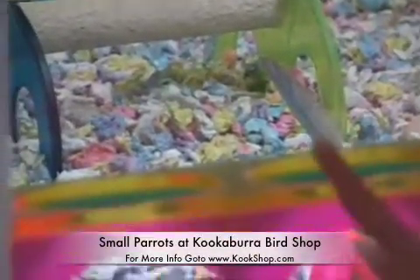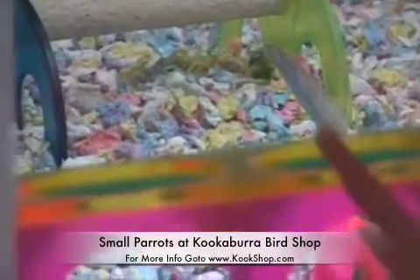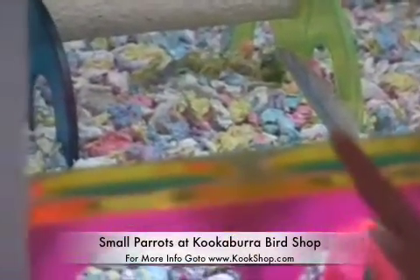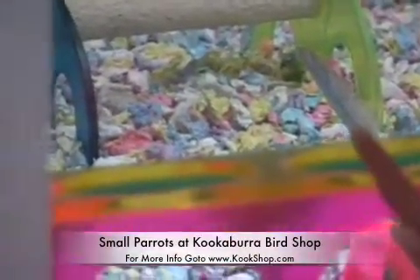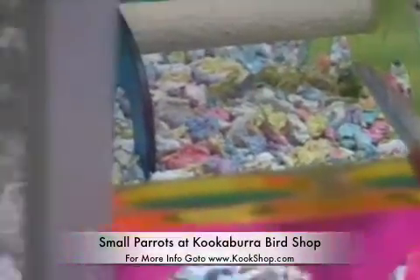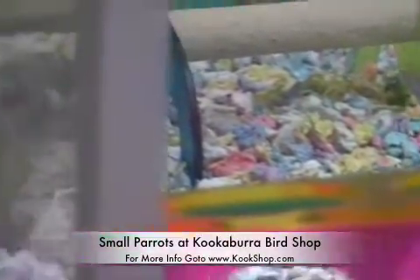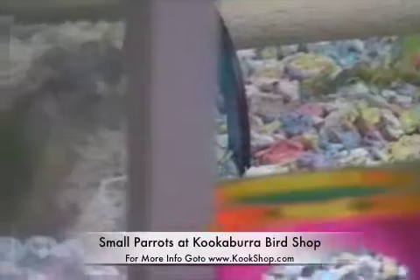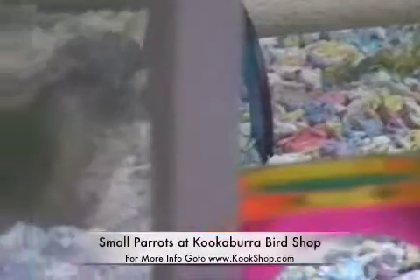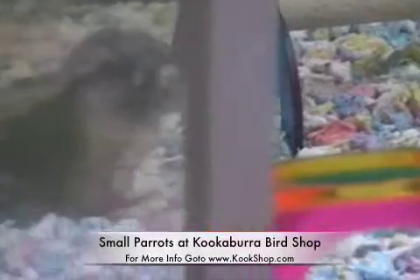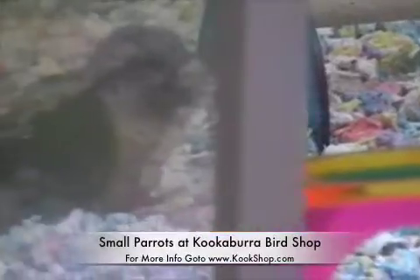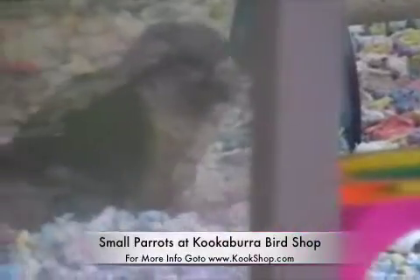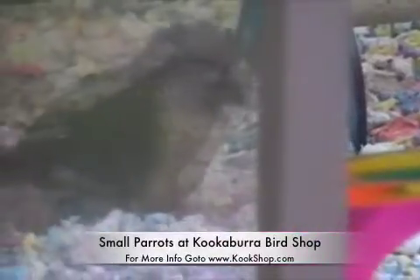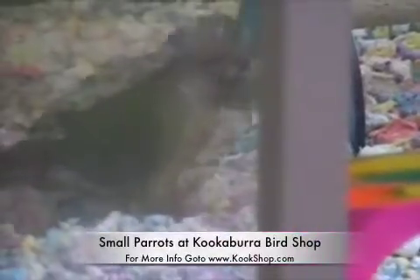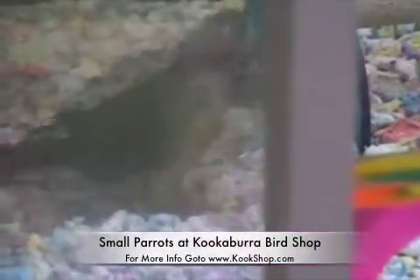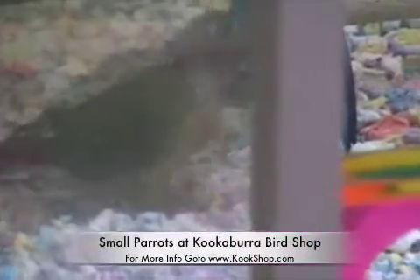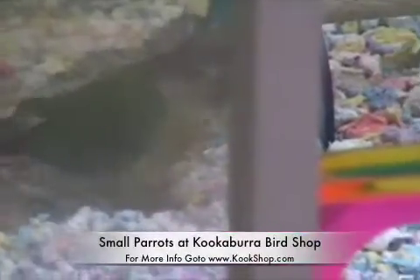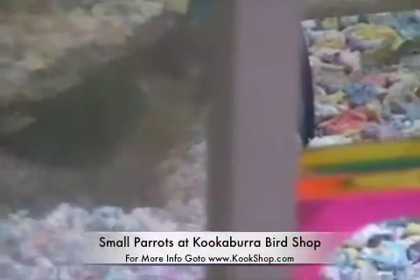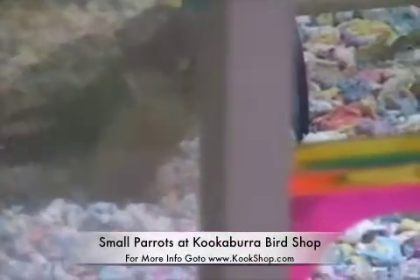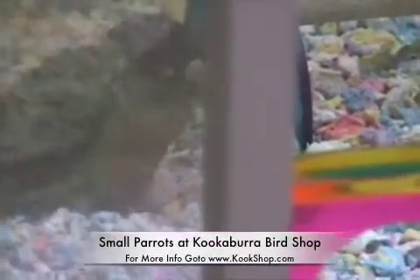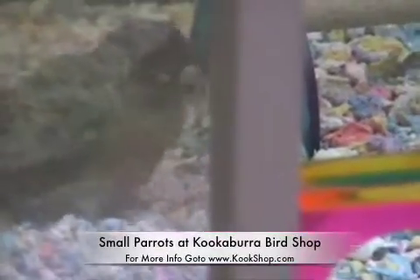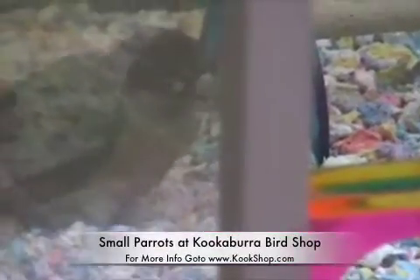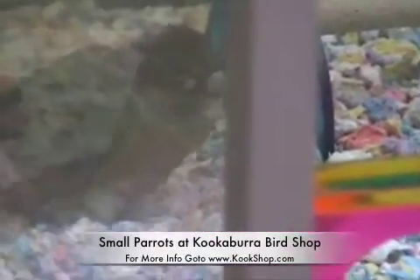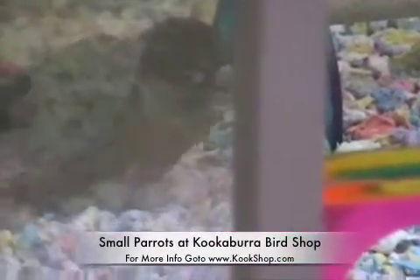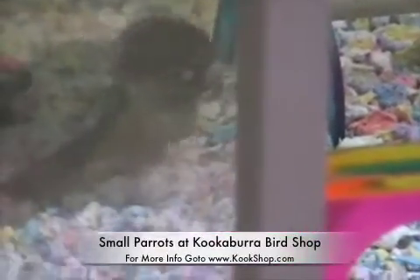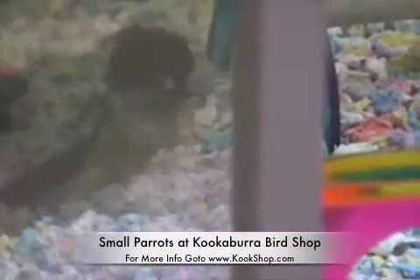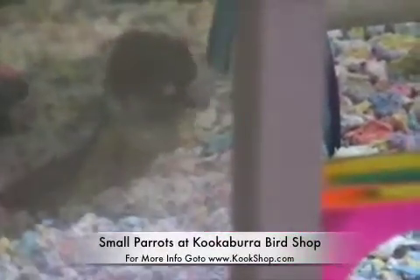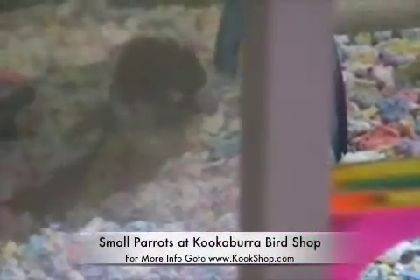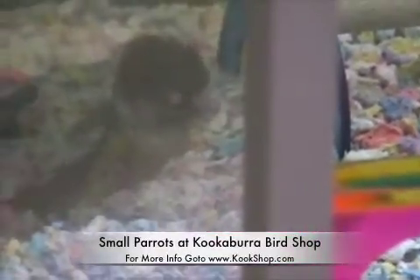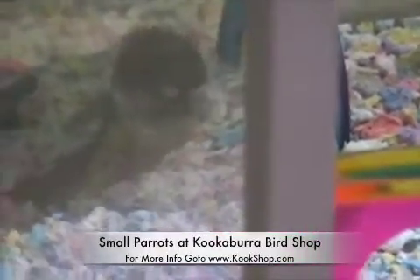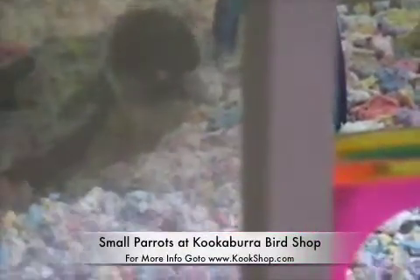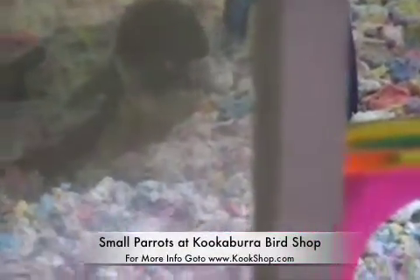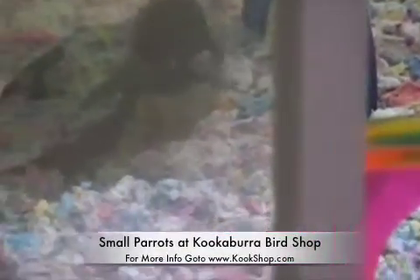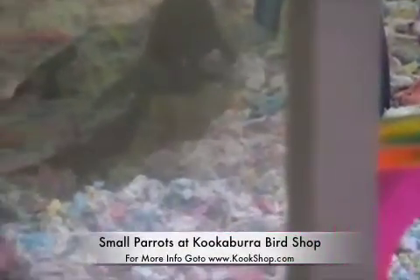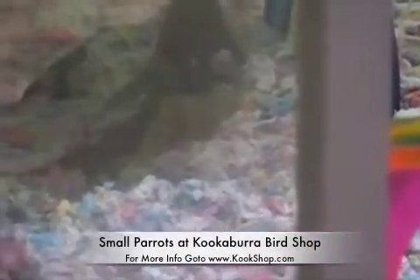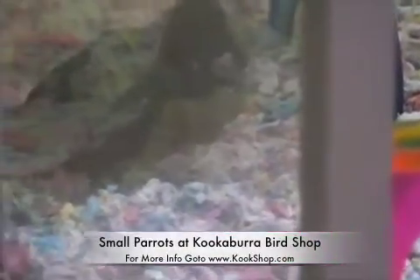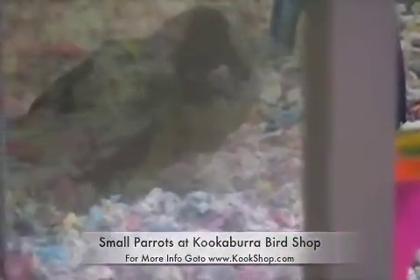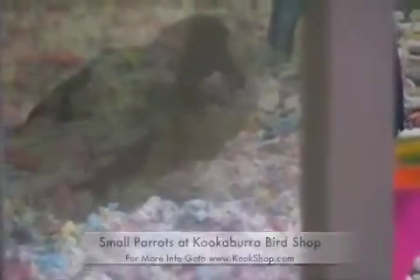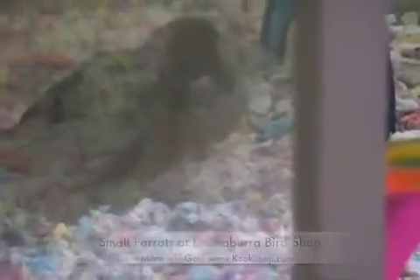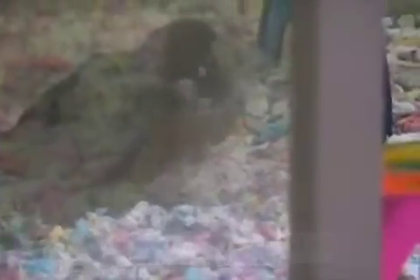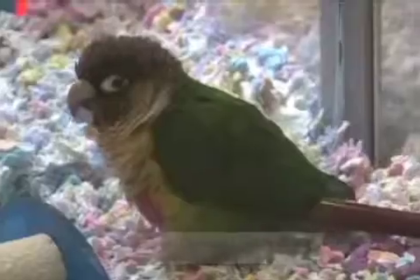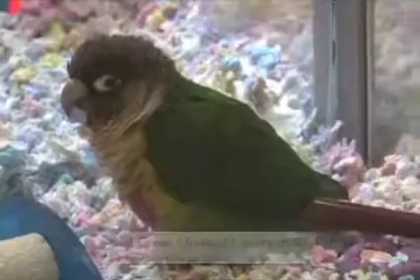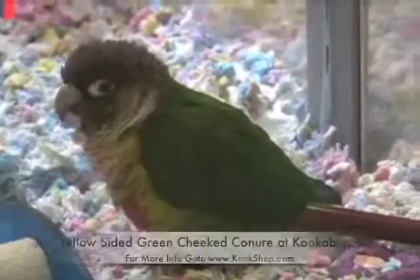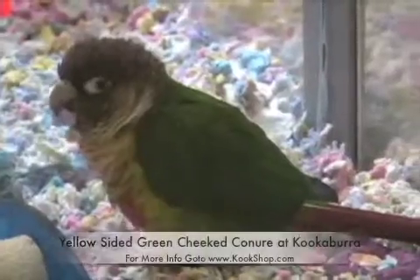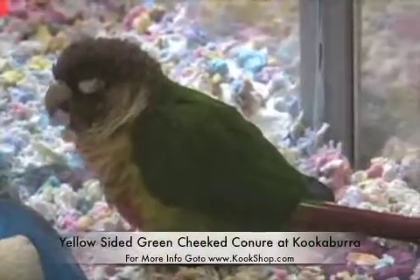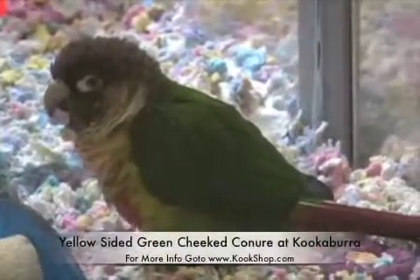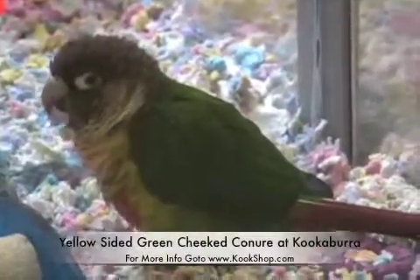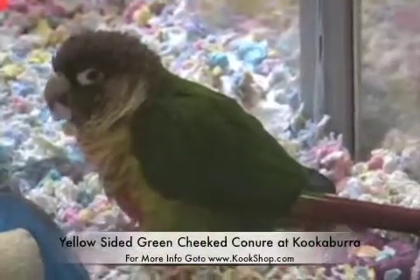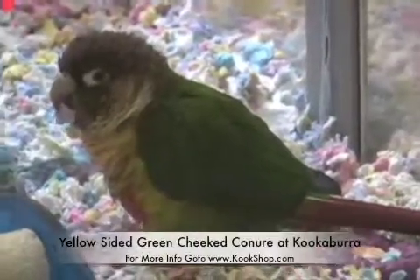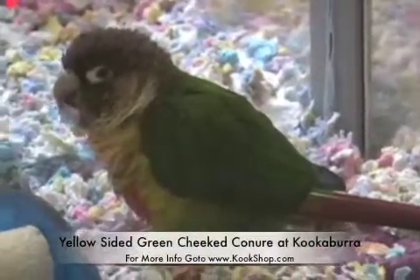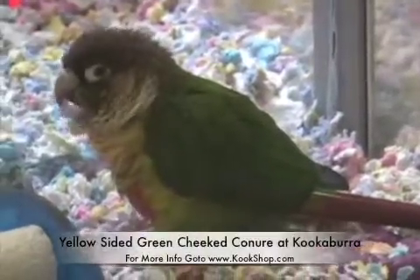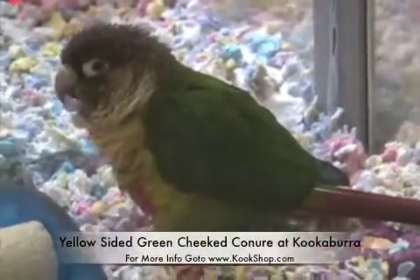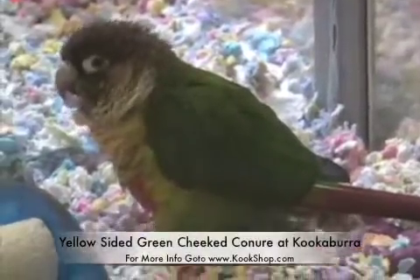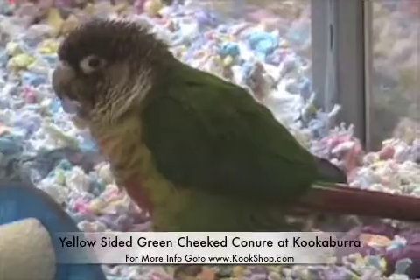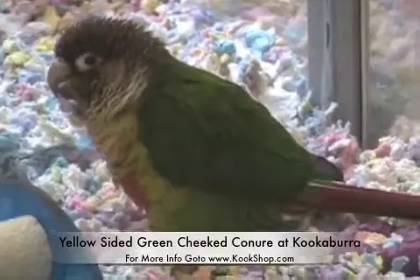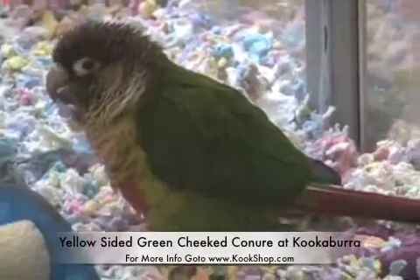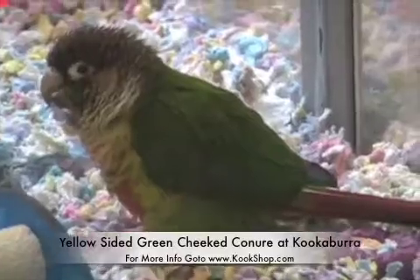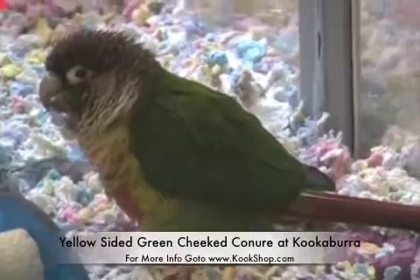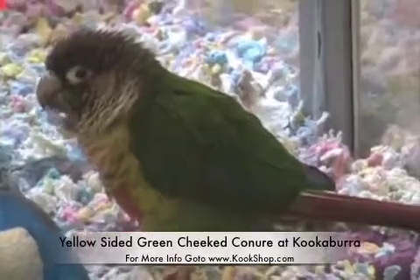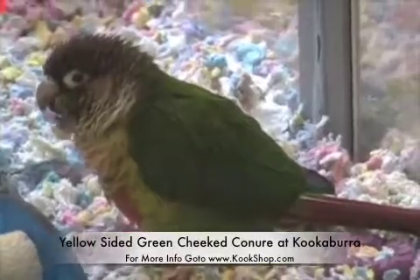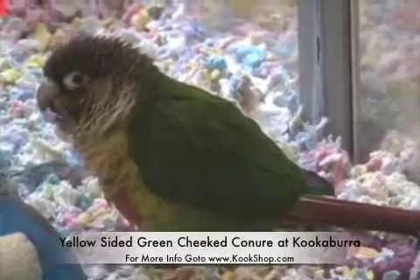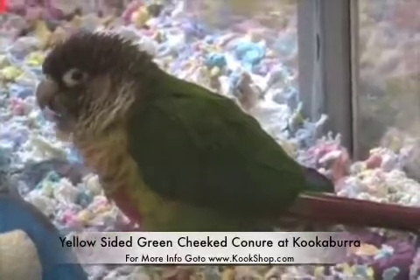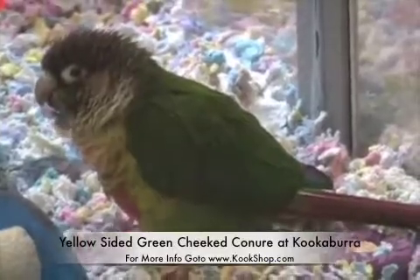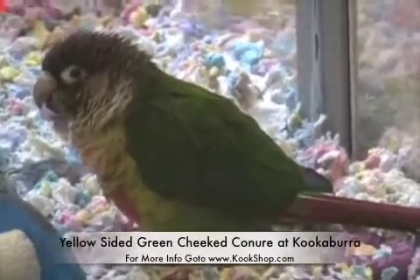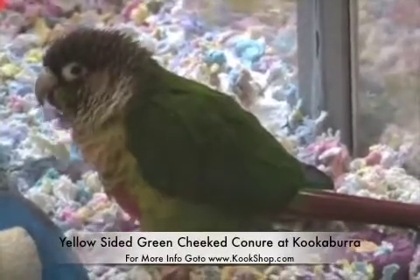Let's see if we can go get a better shot of that bird. This is a little Yellow-Sided Green Cheek conure.